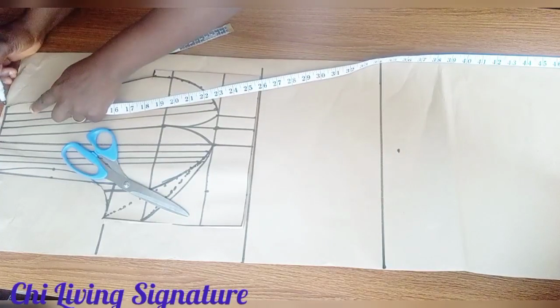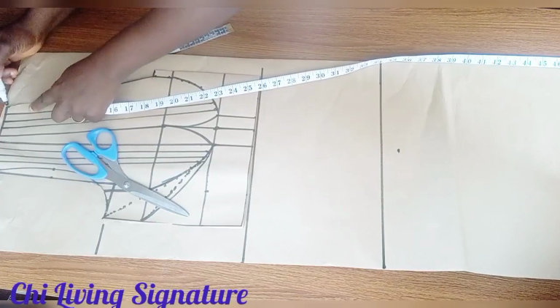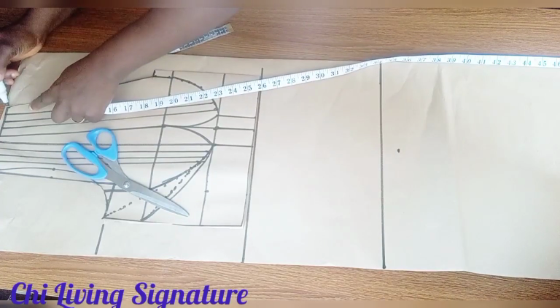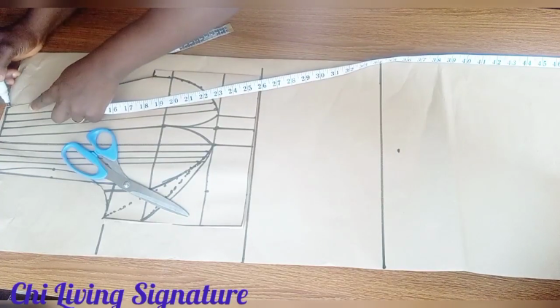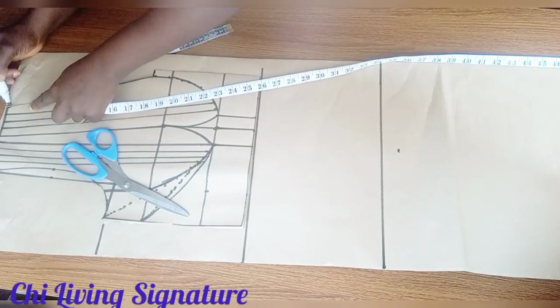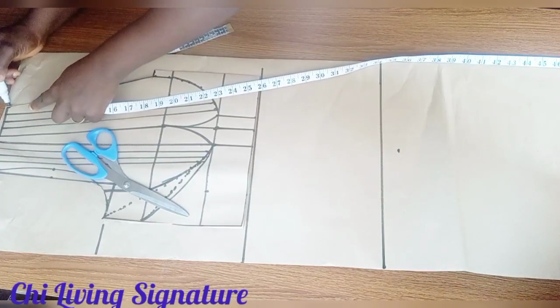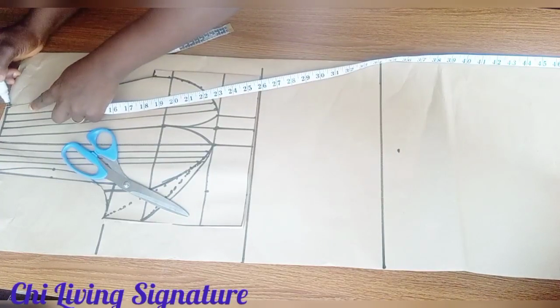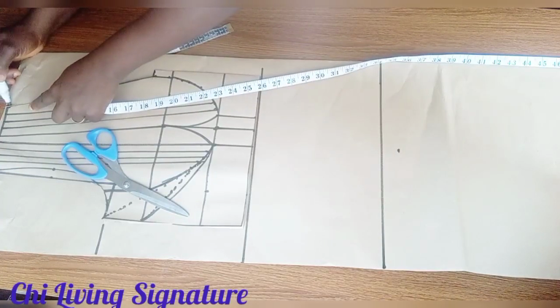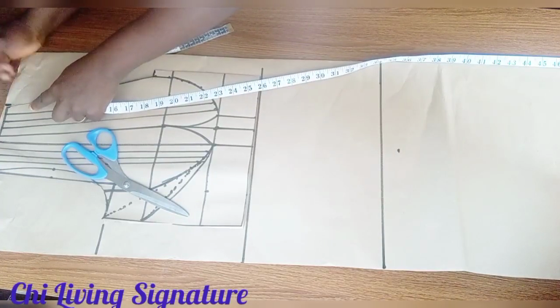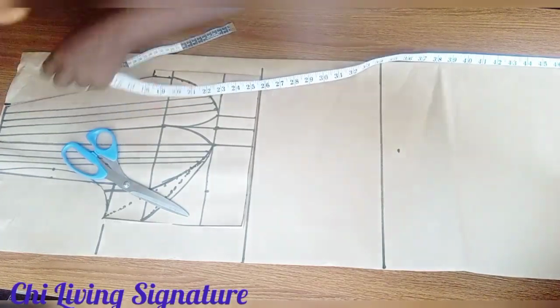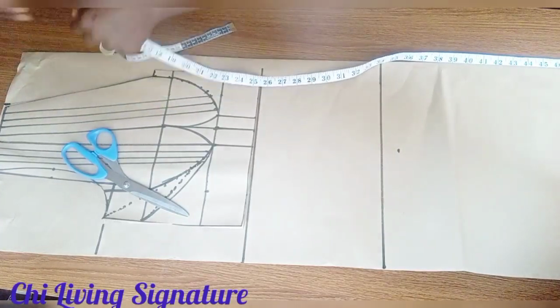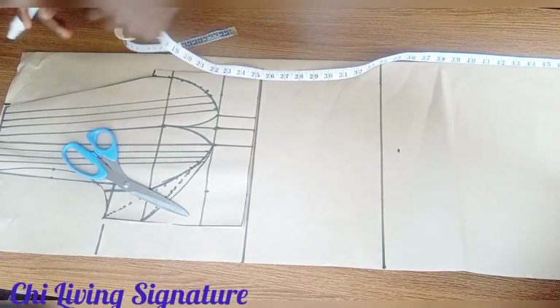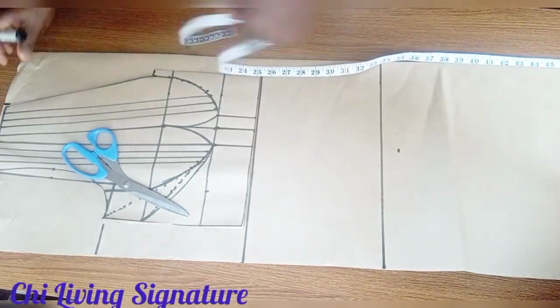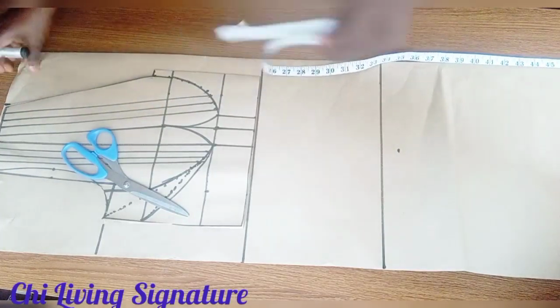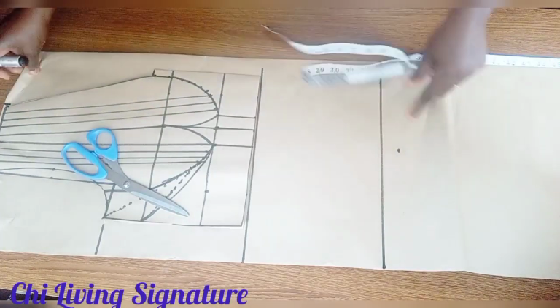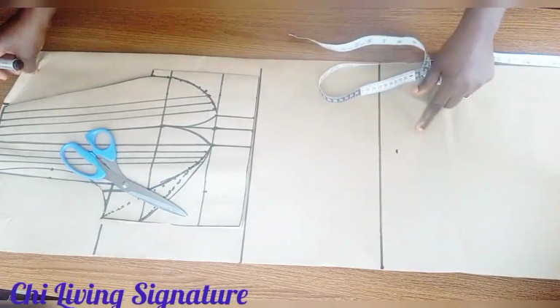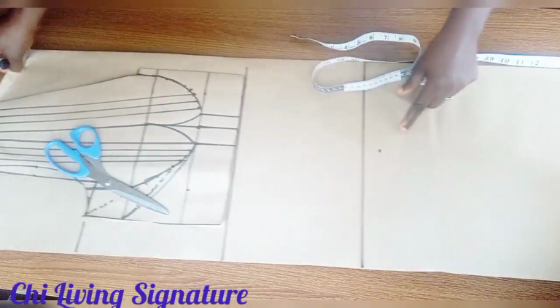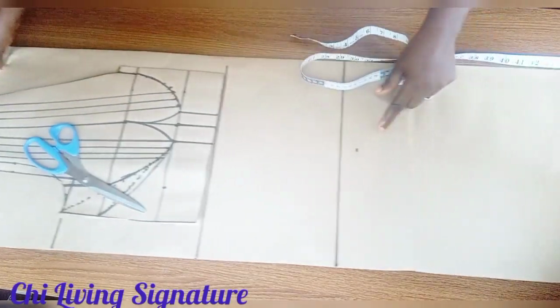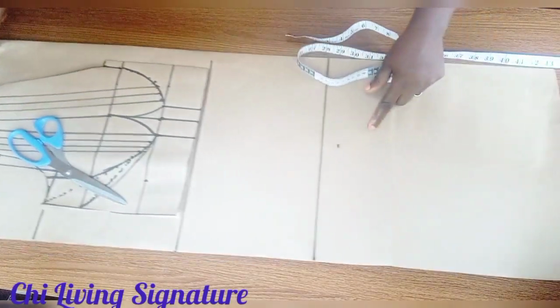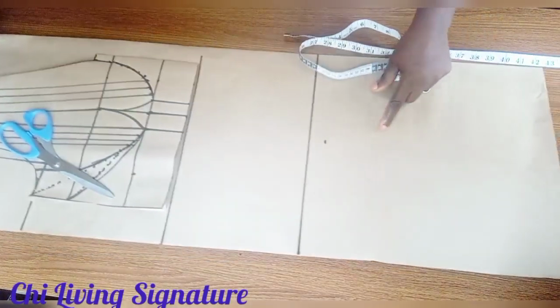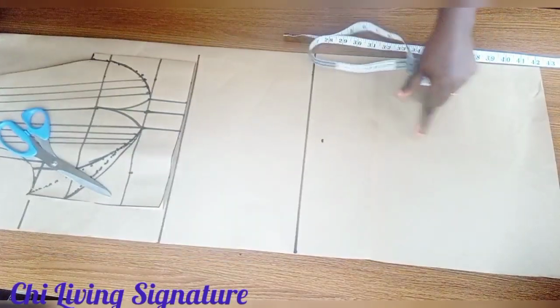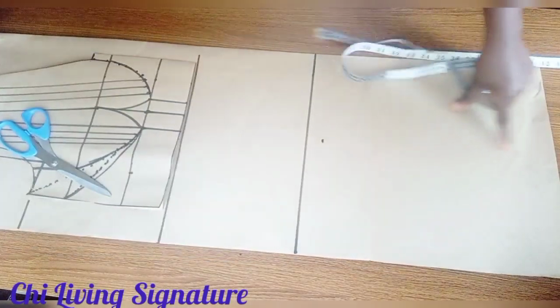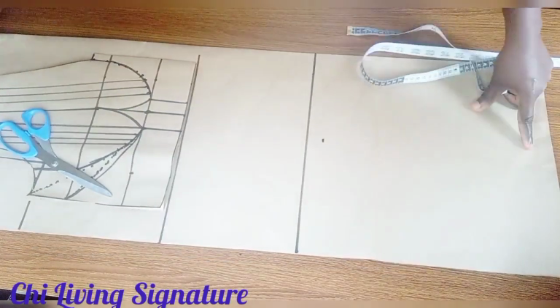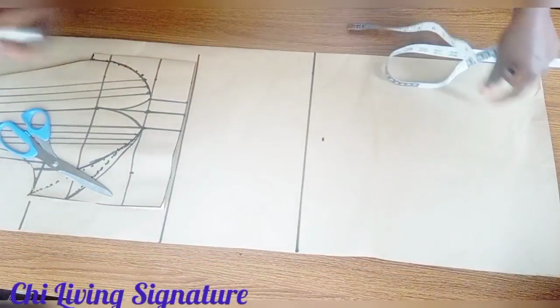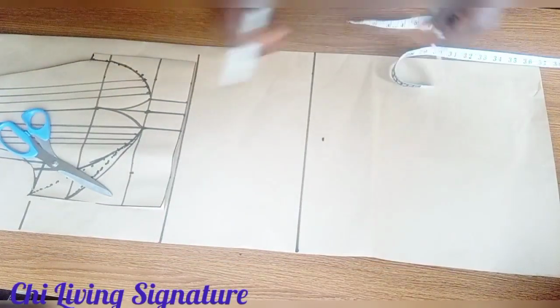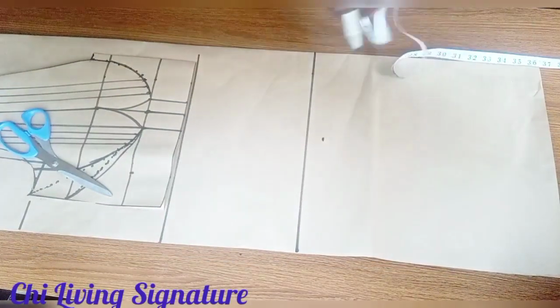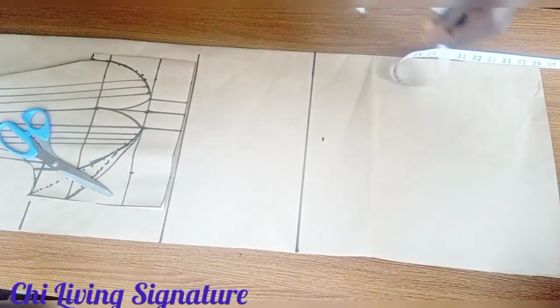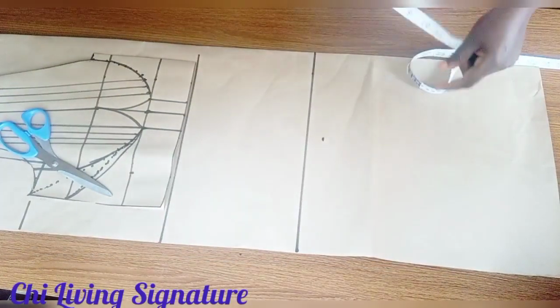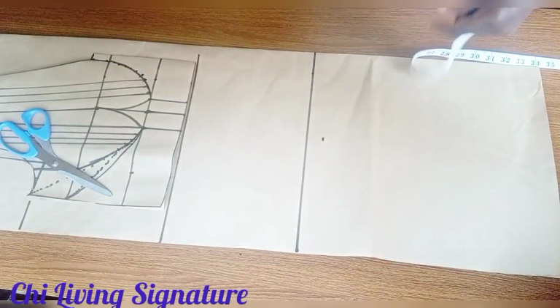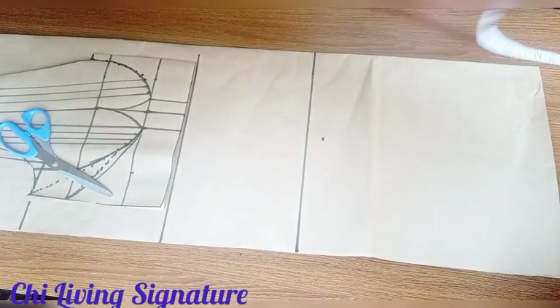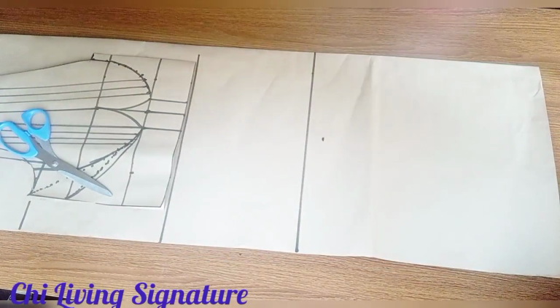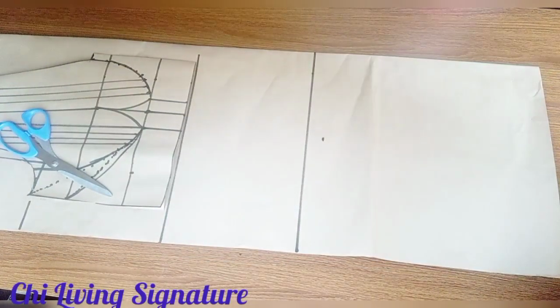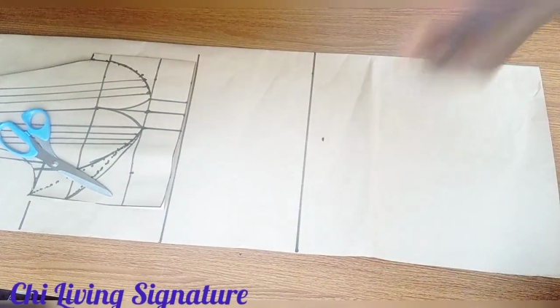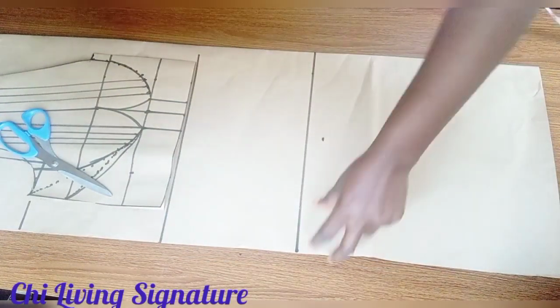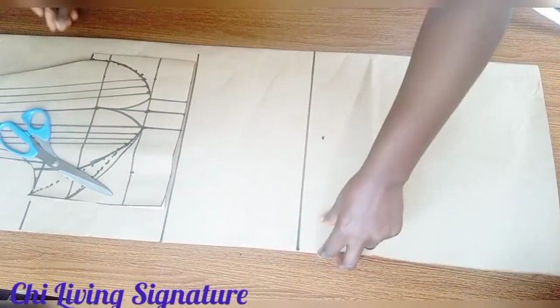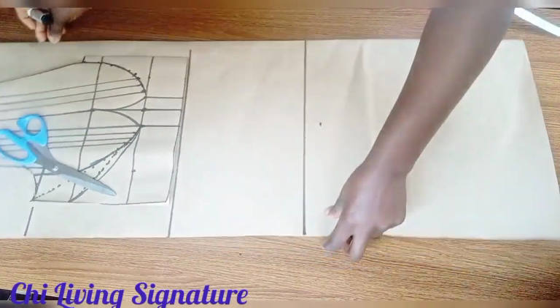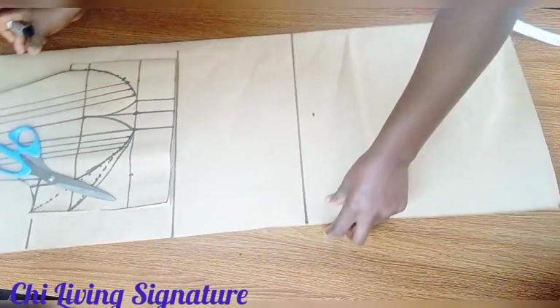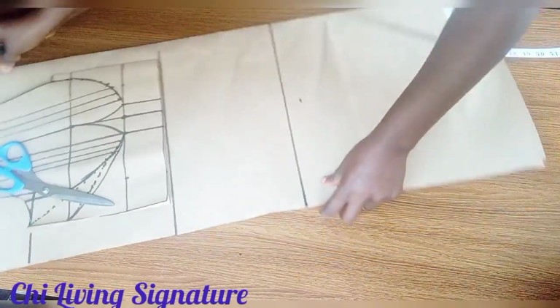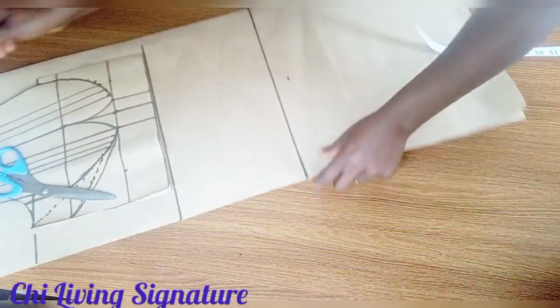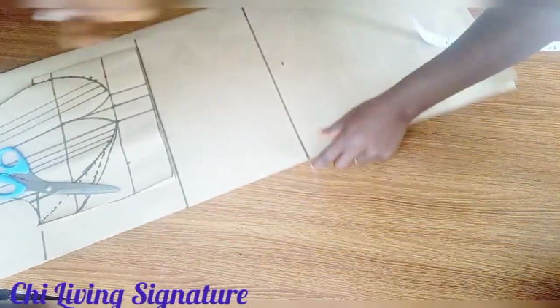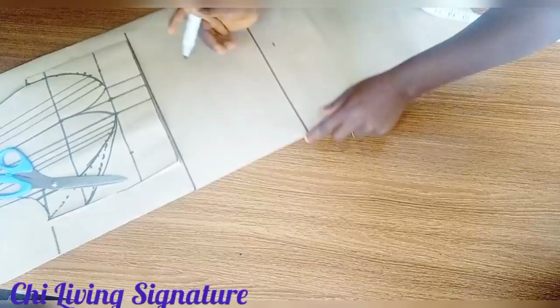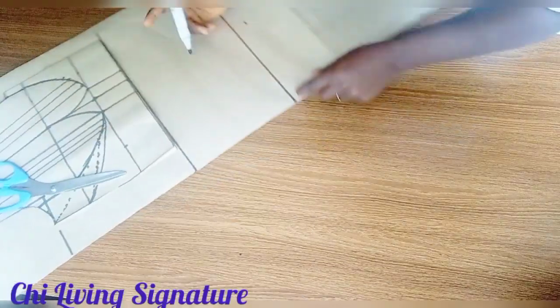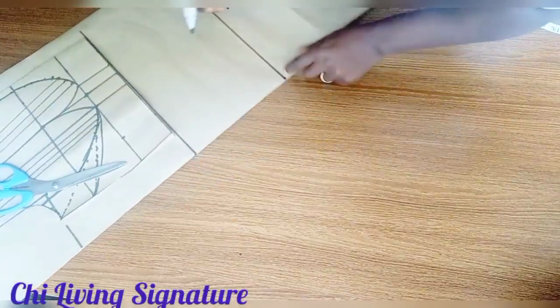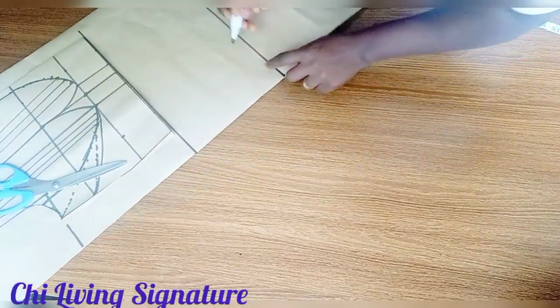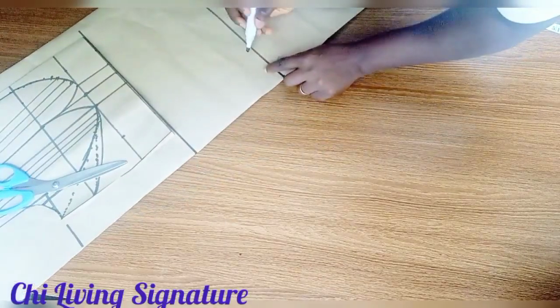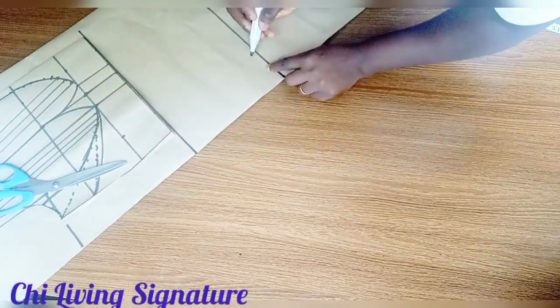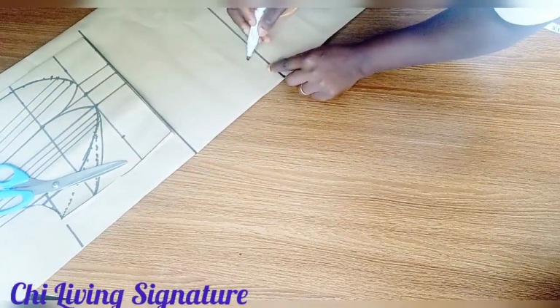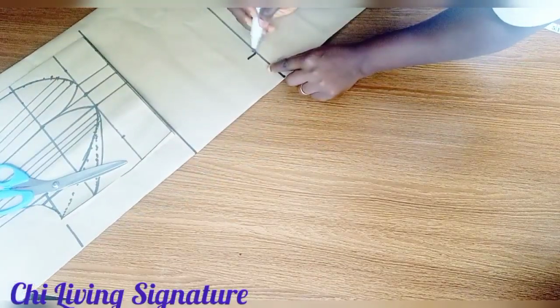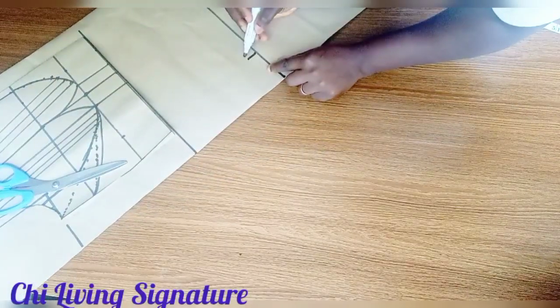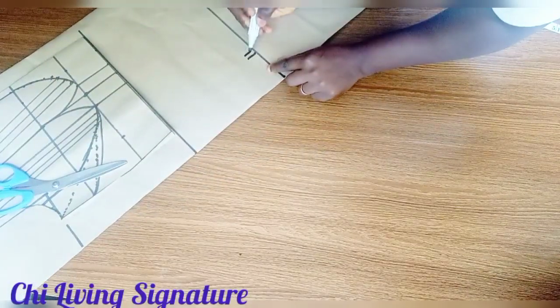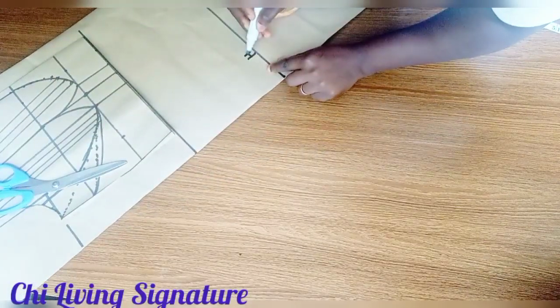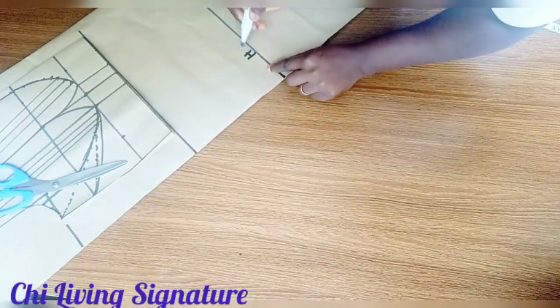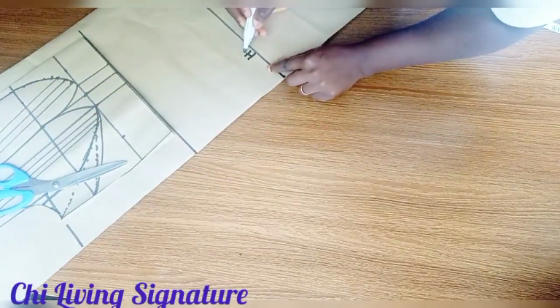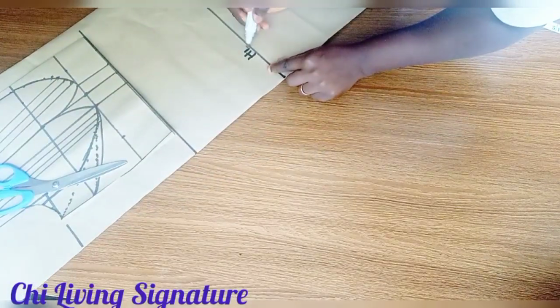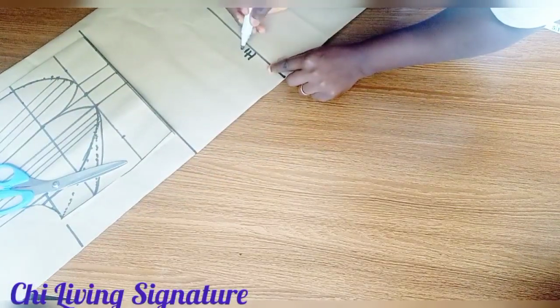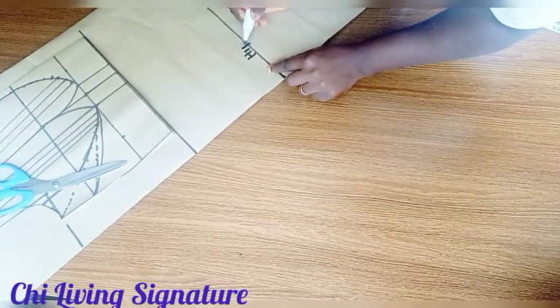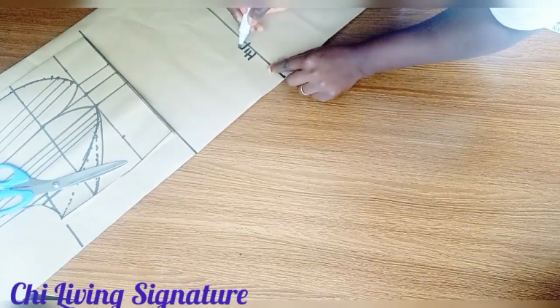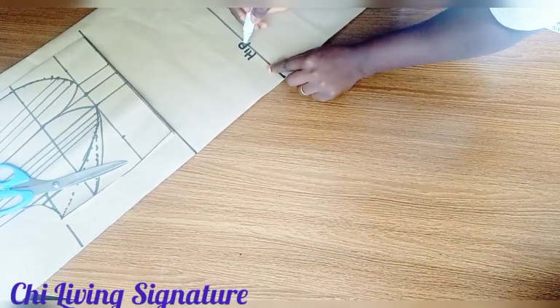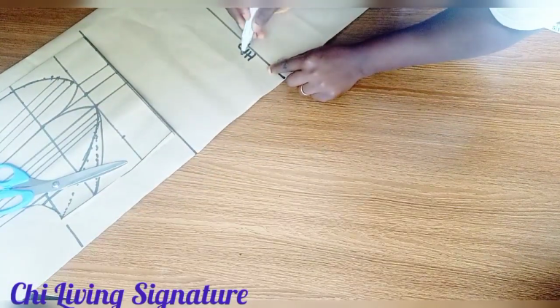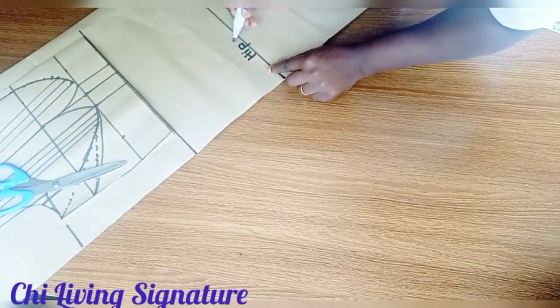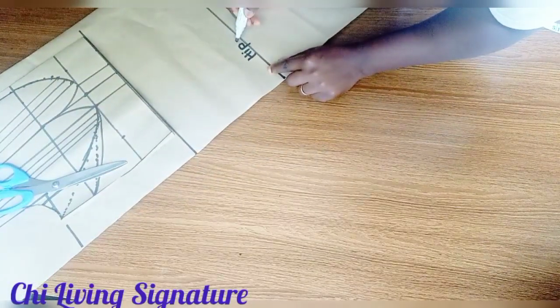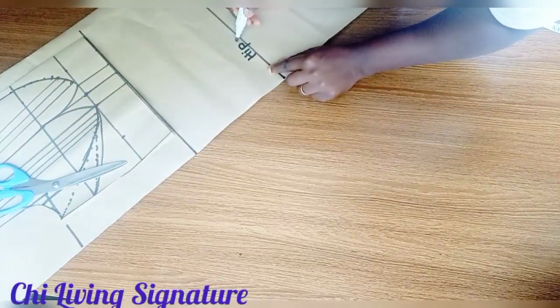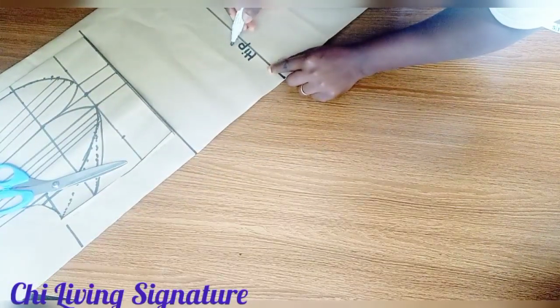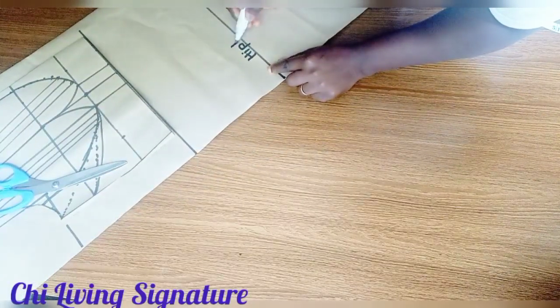Indicate the neck width. The back neck depth is optional. This is our hip line.